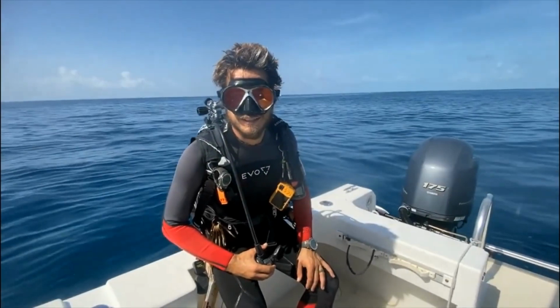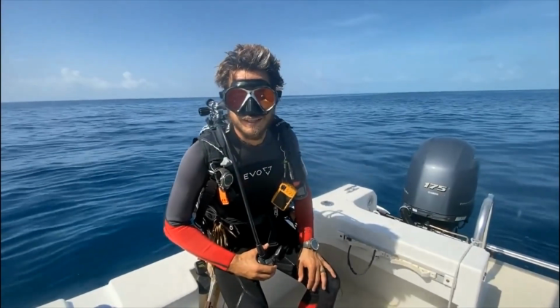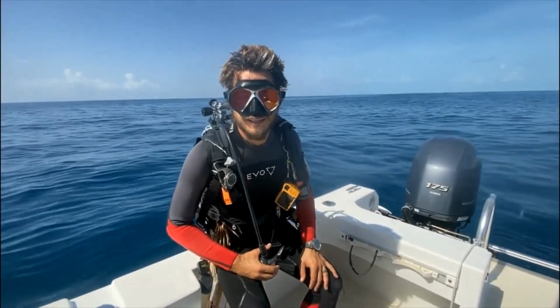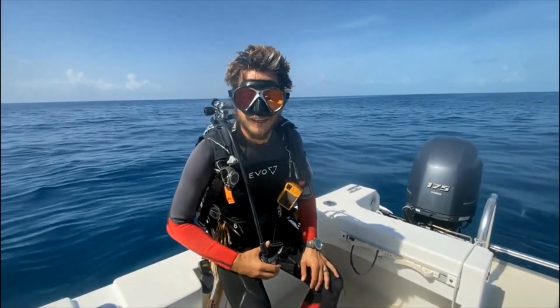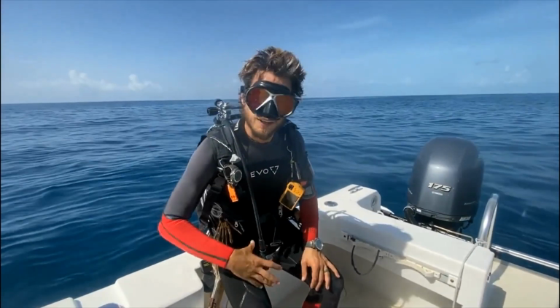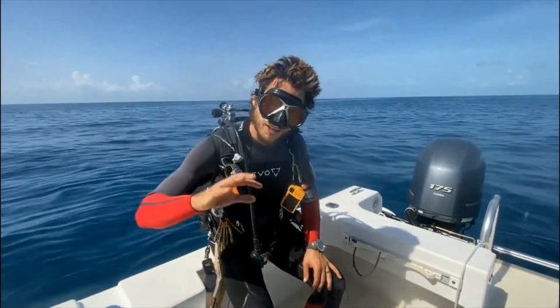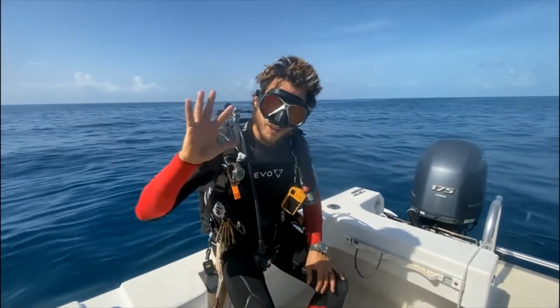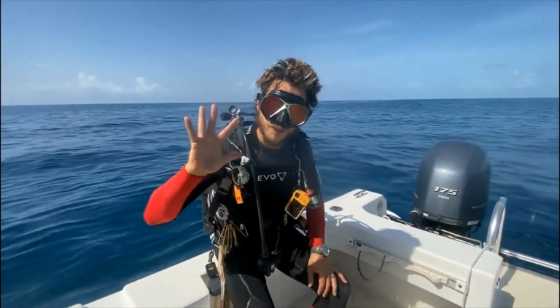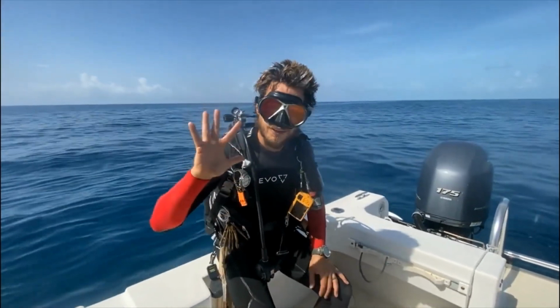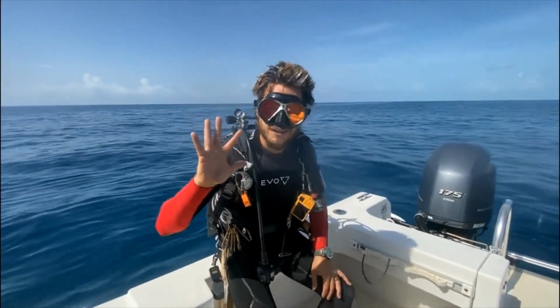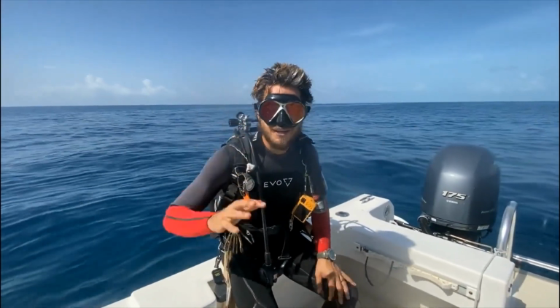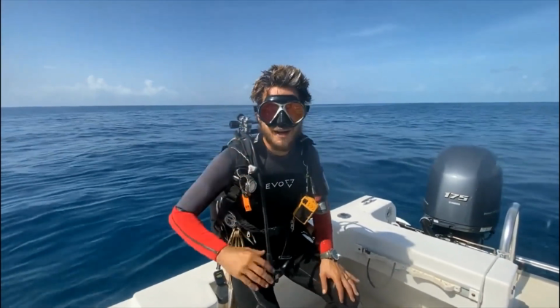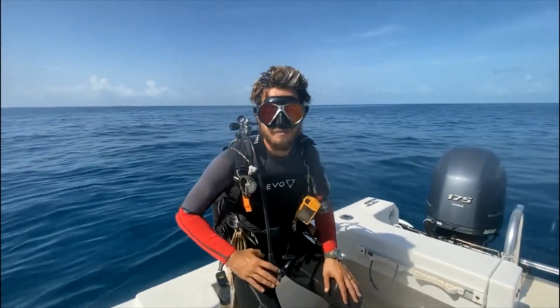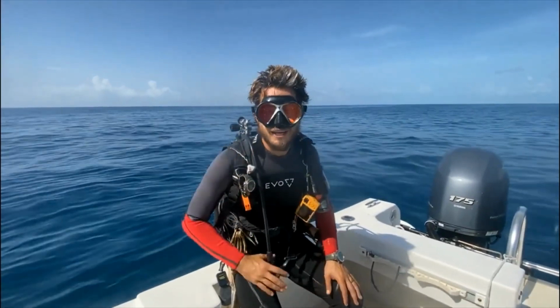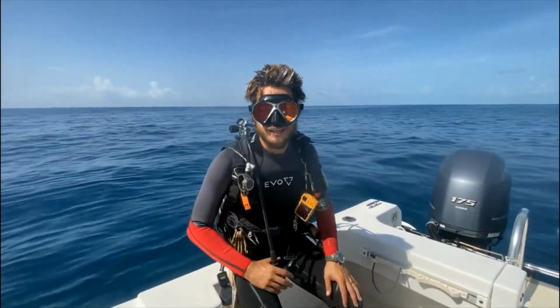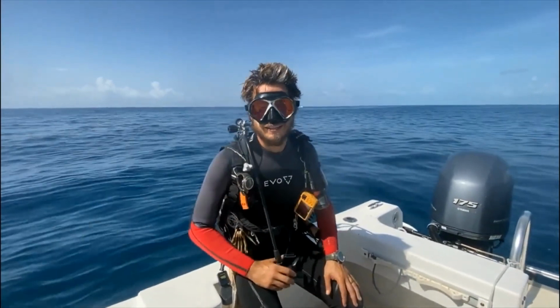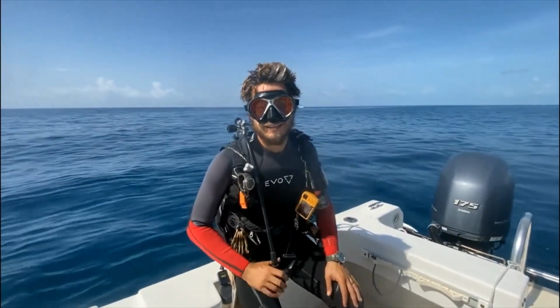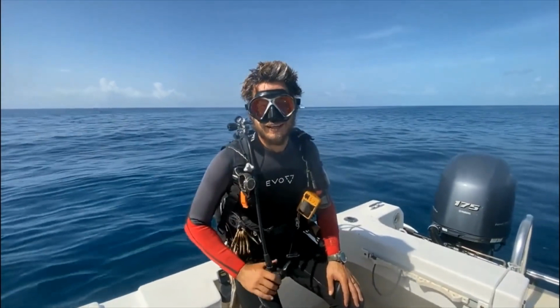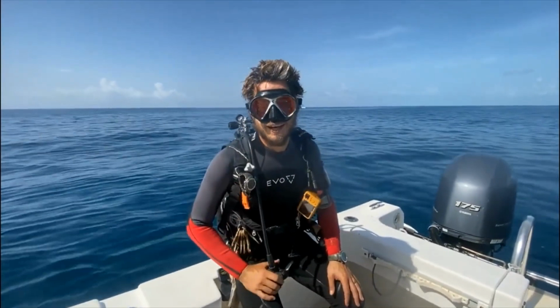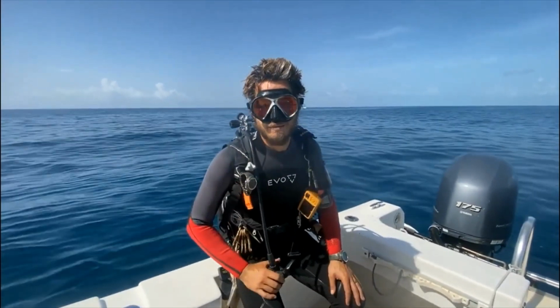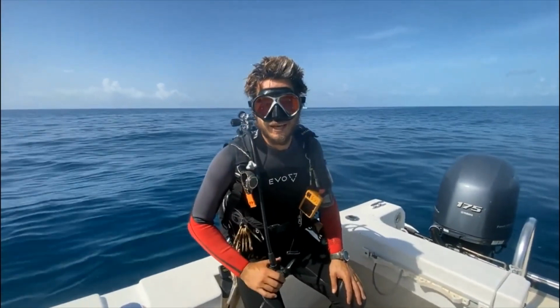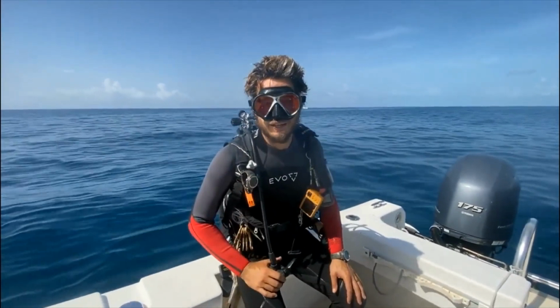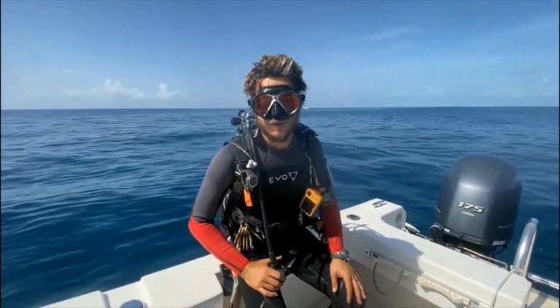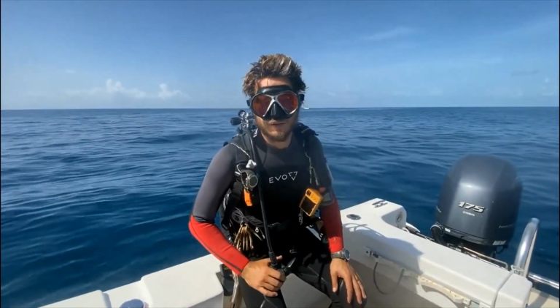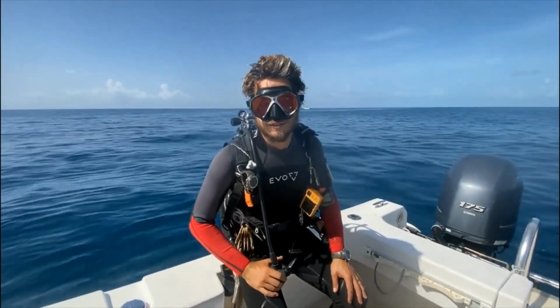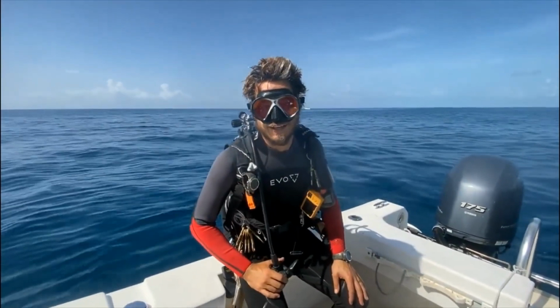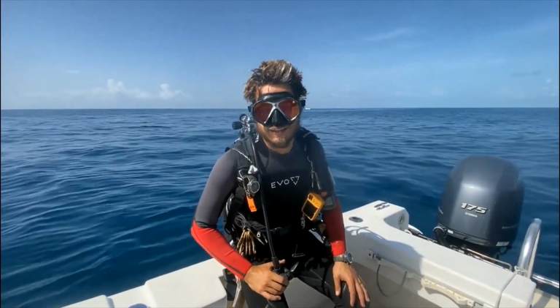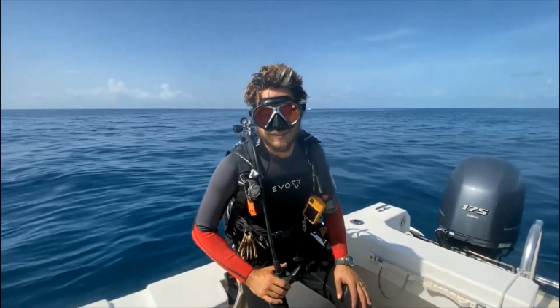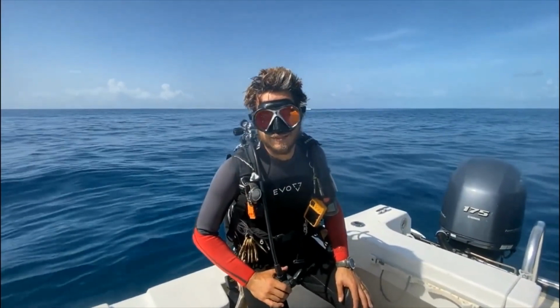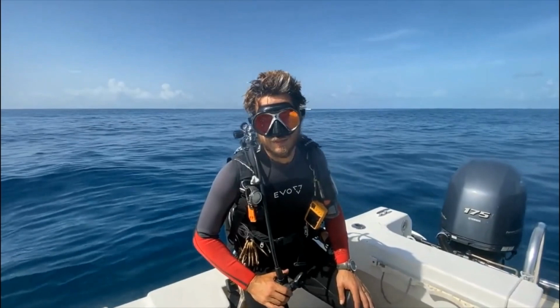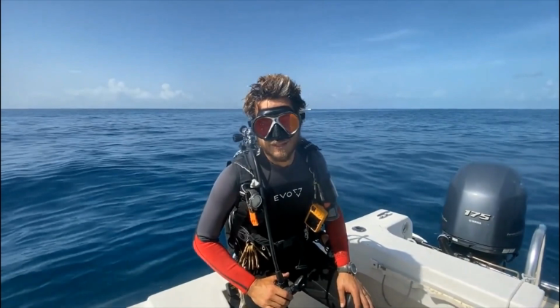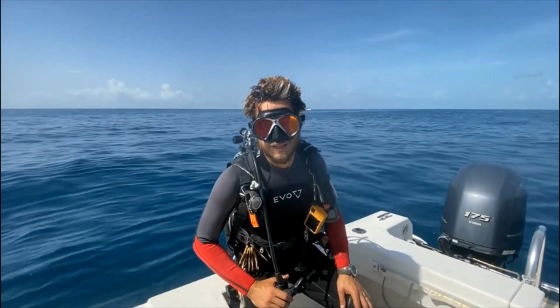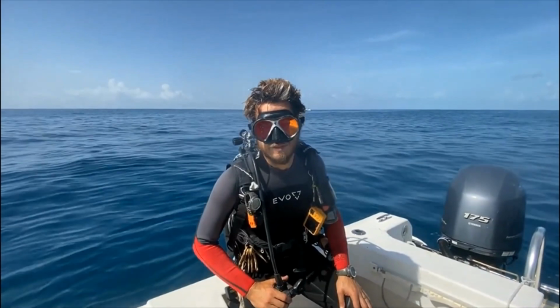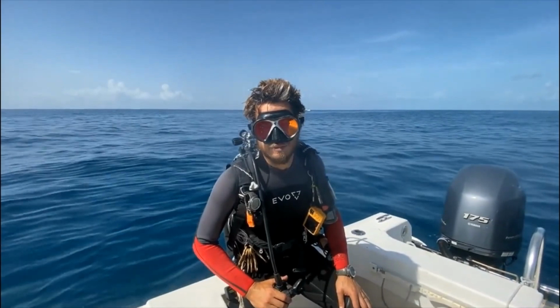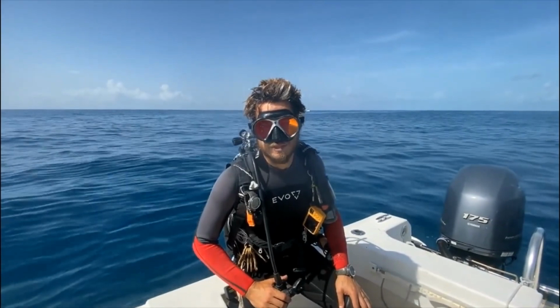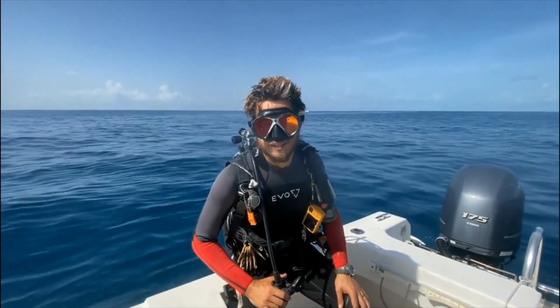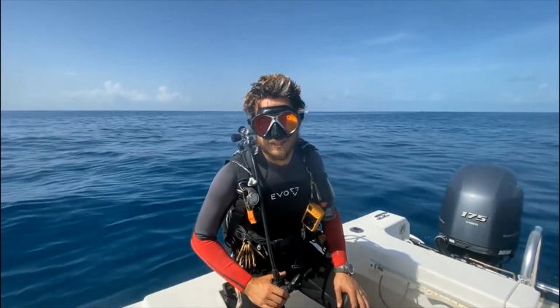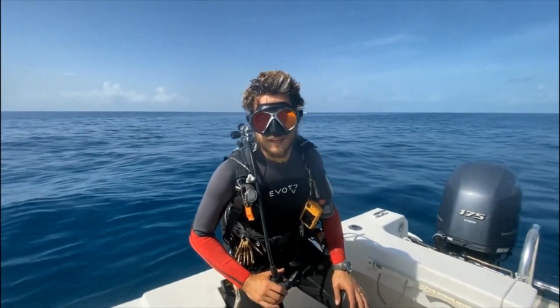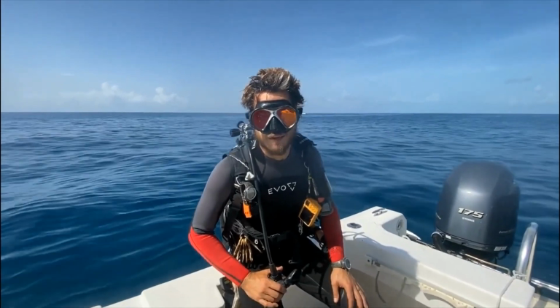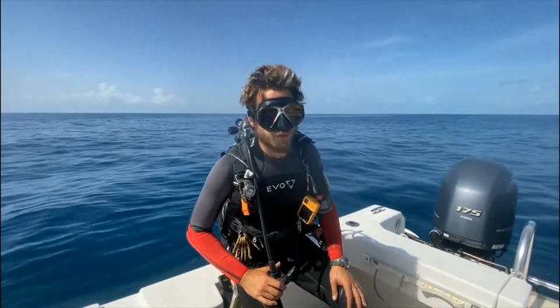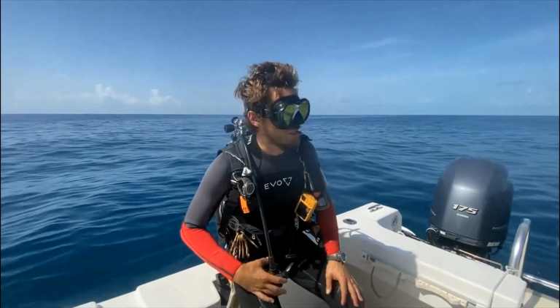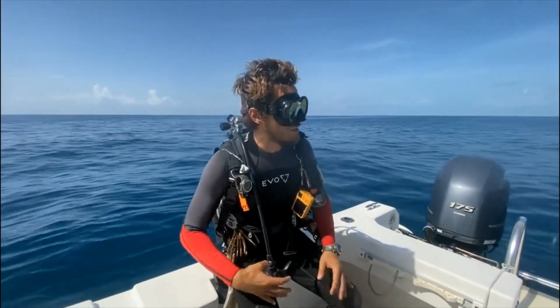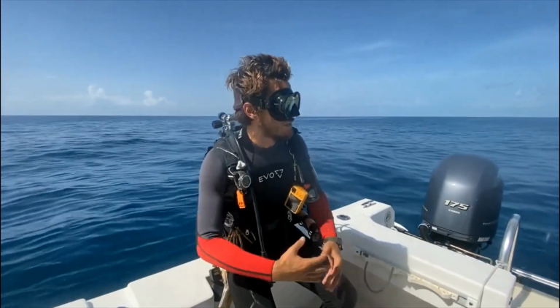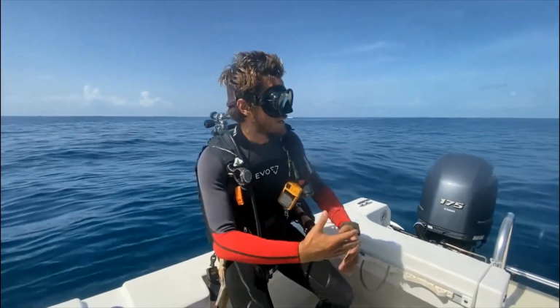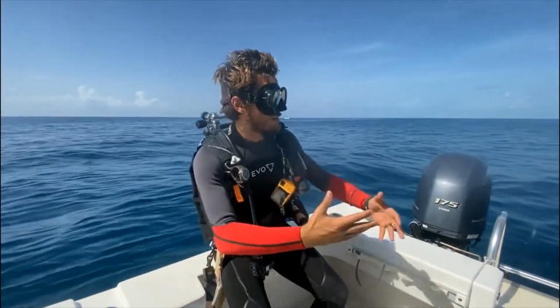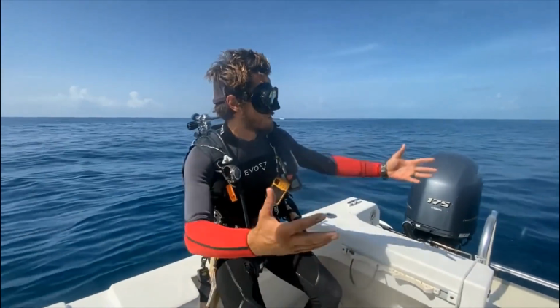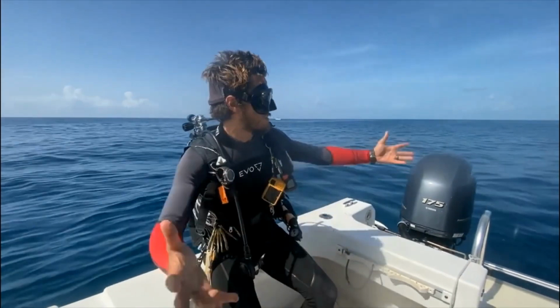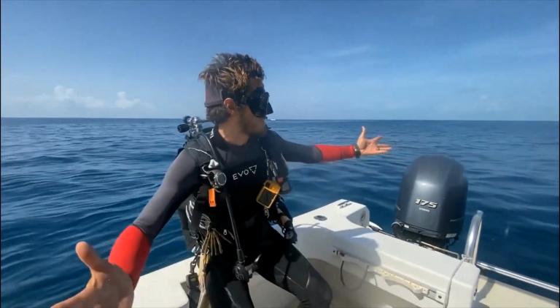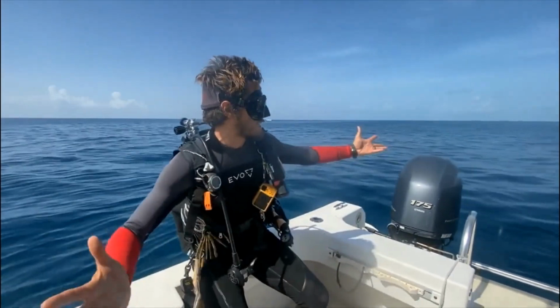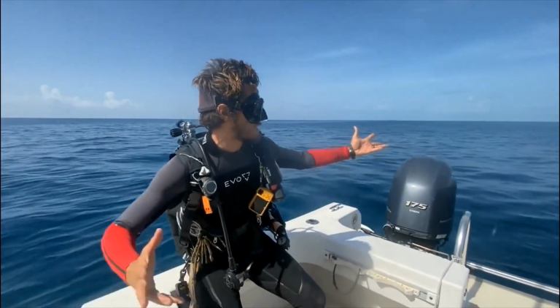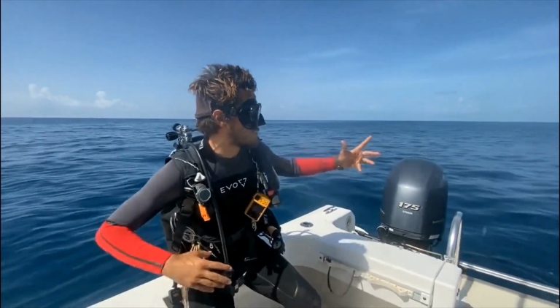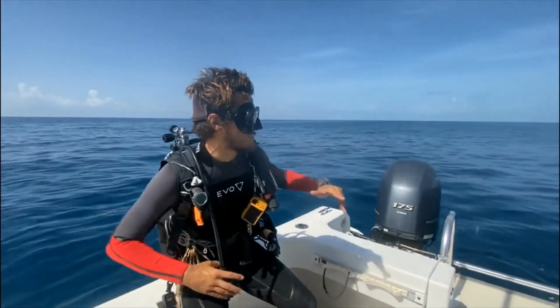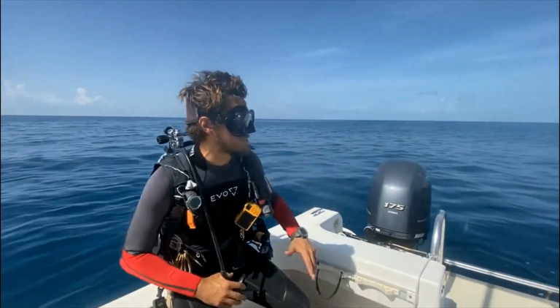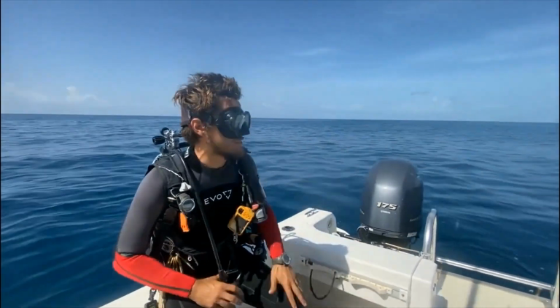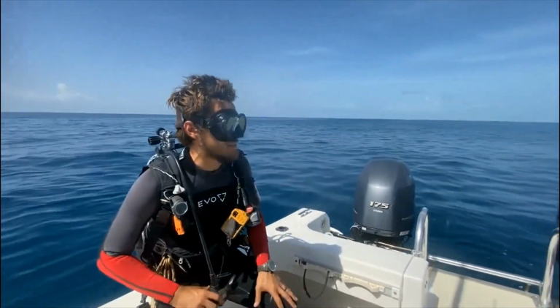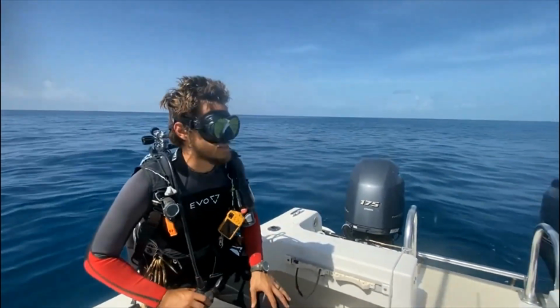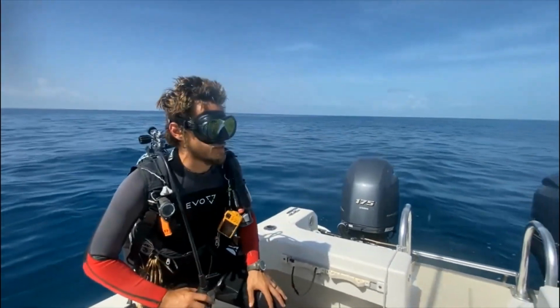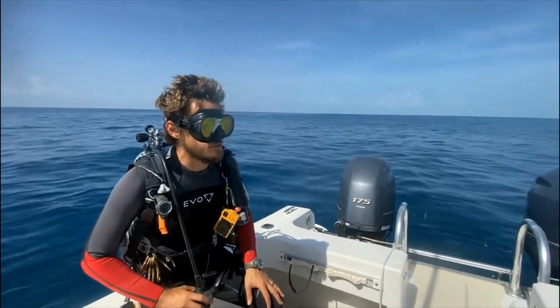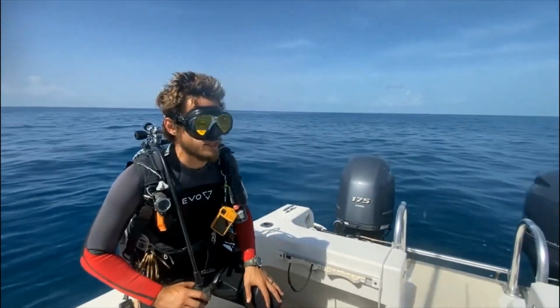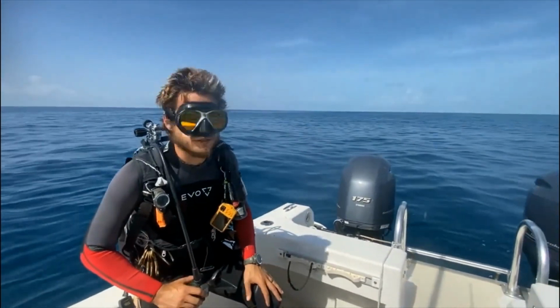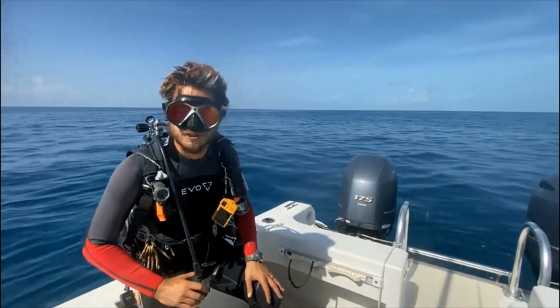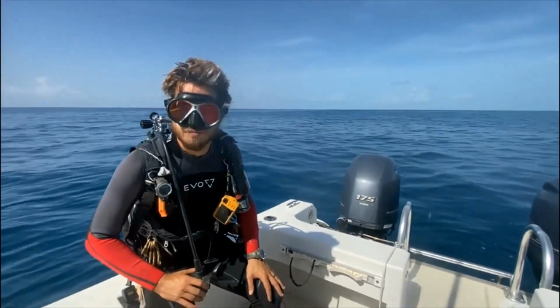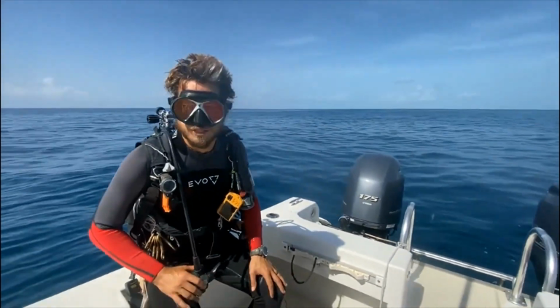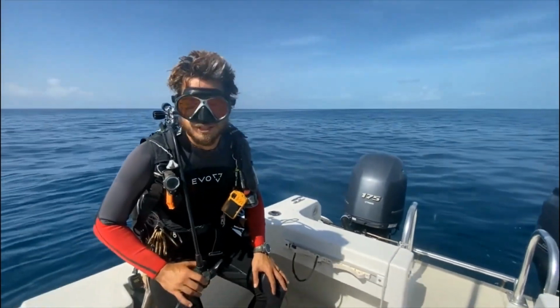Hello, I'm Nate. I'm a coral scientist with FWC and we are out here today to study some Xestospongia.